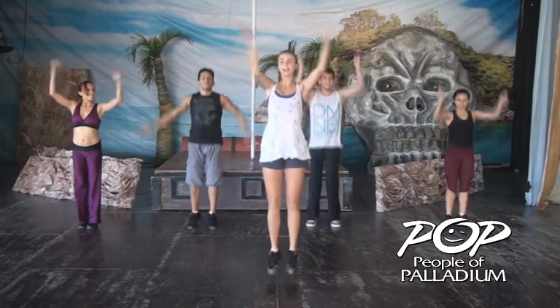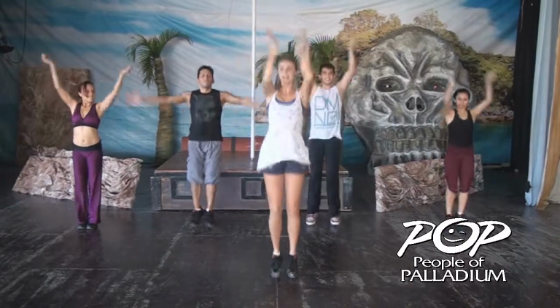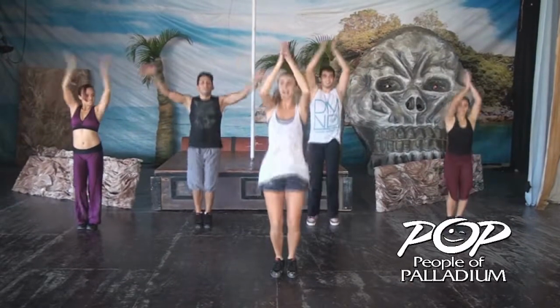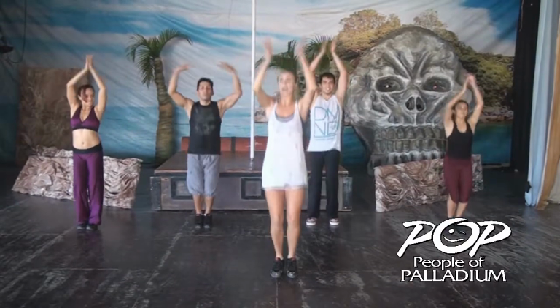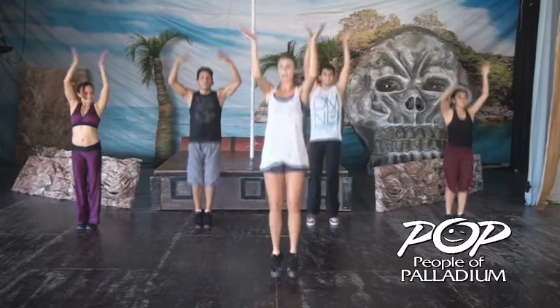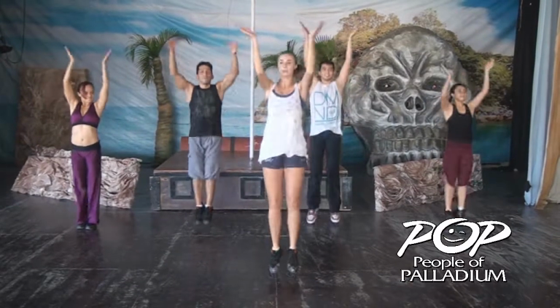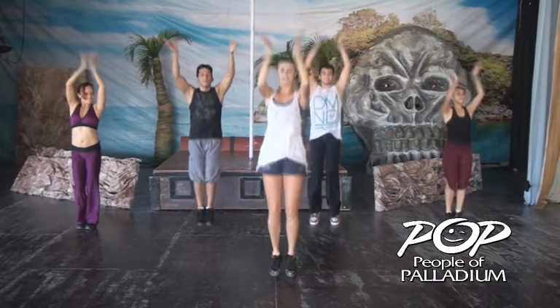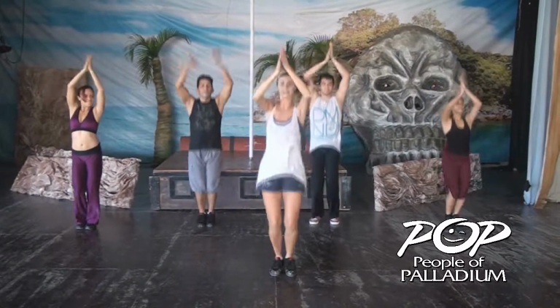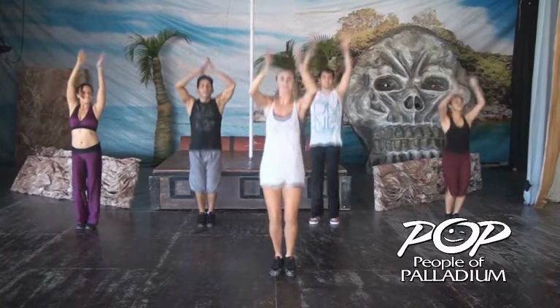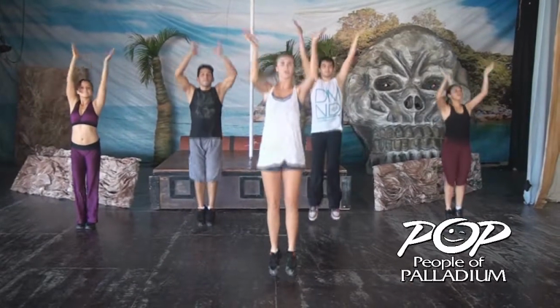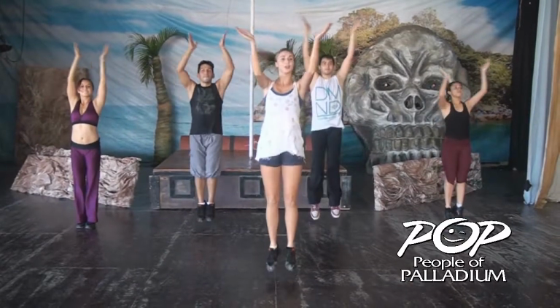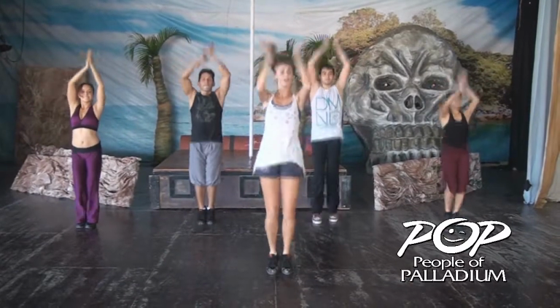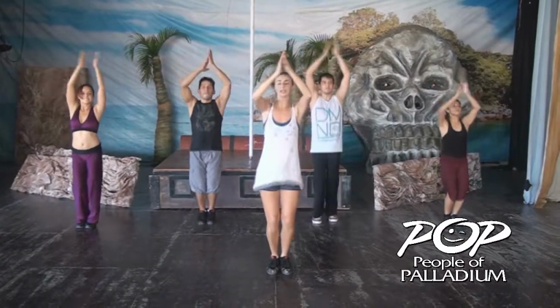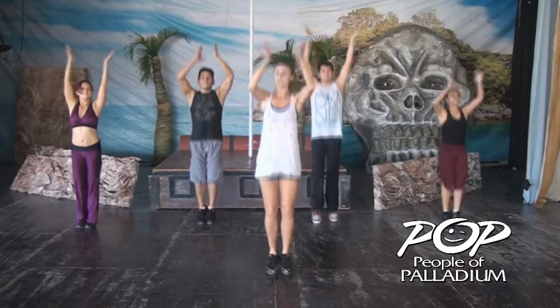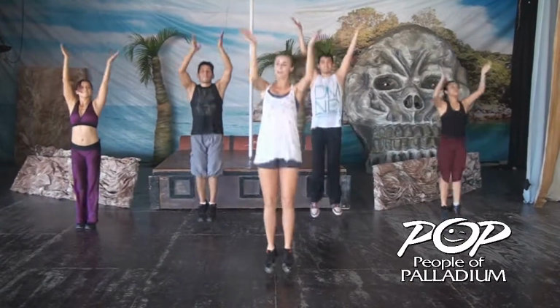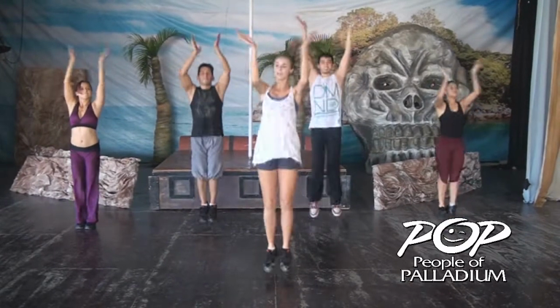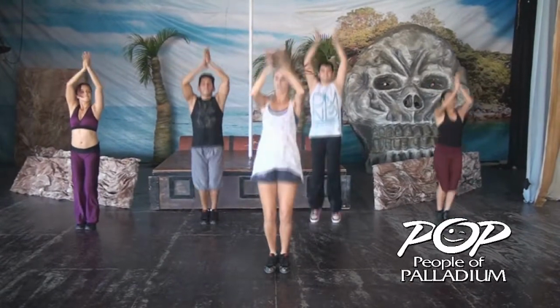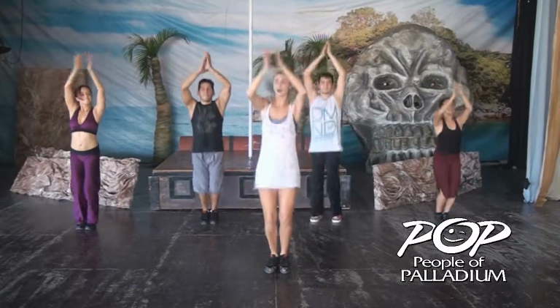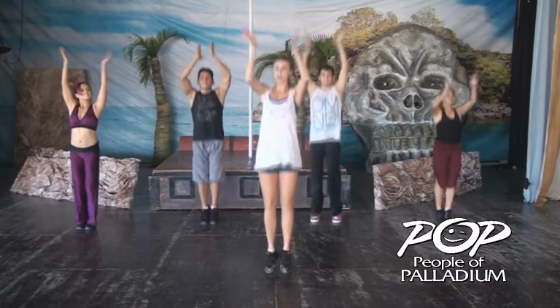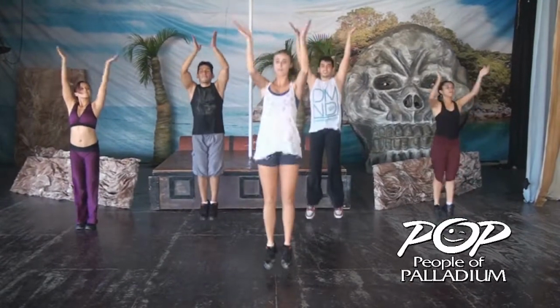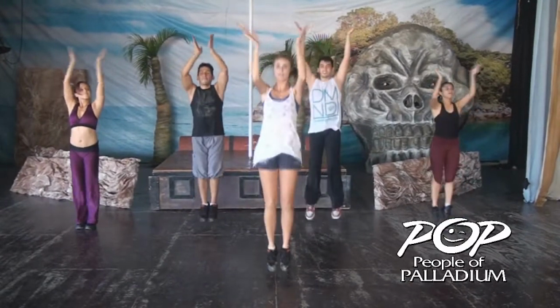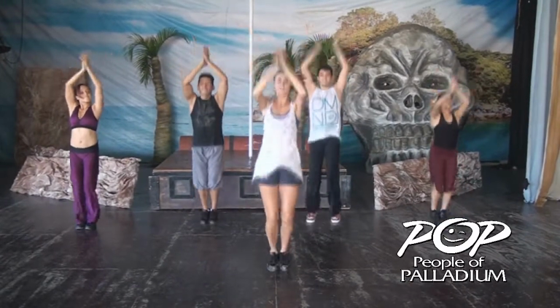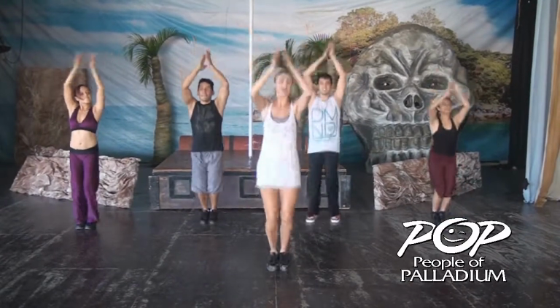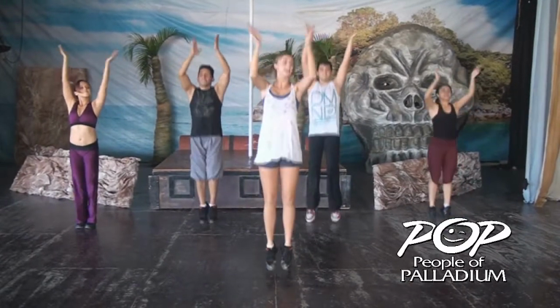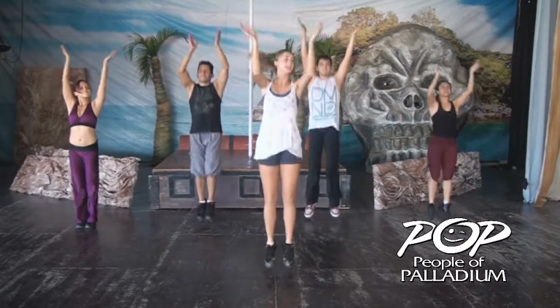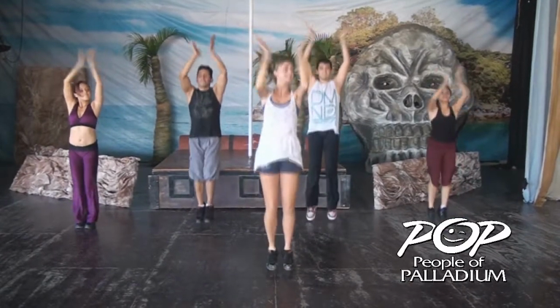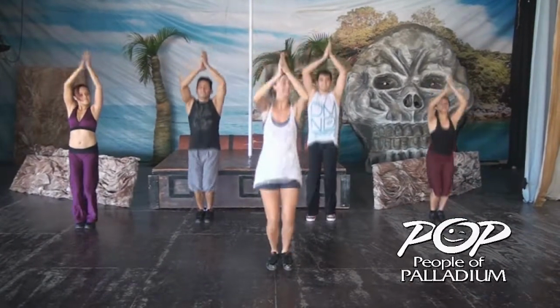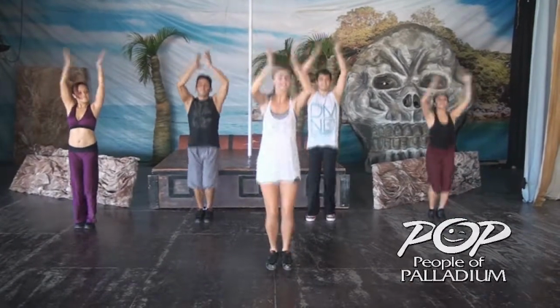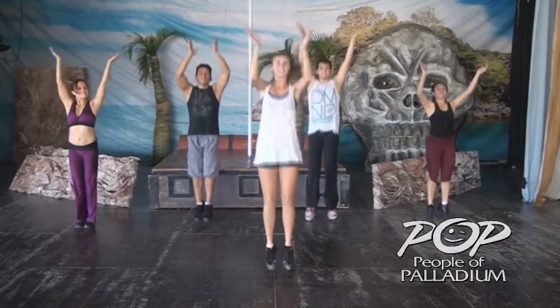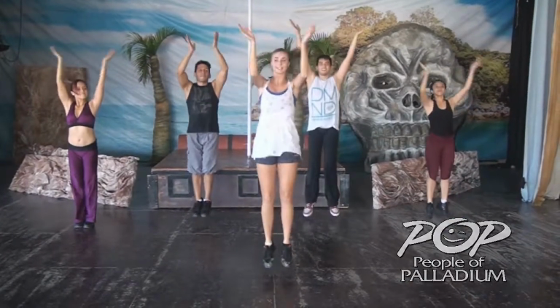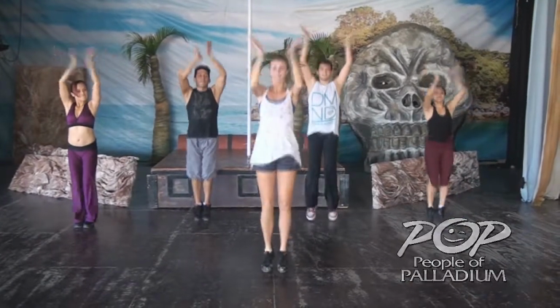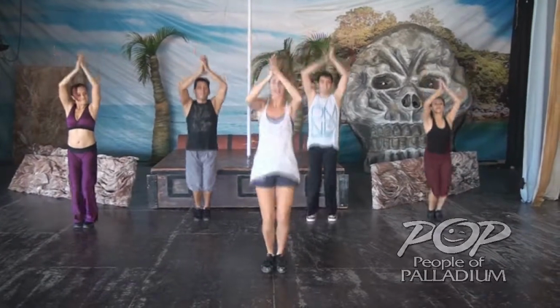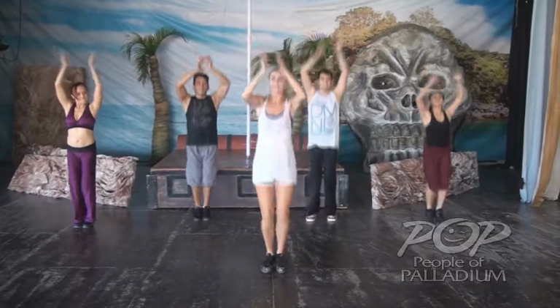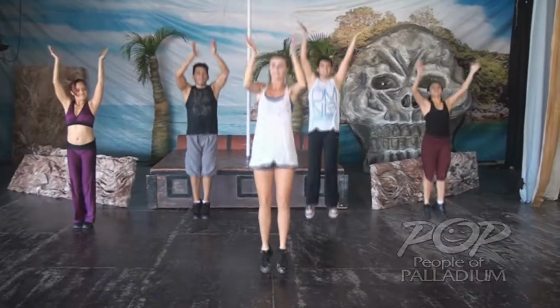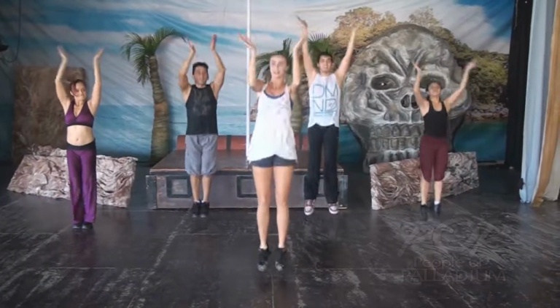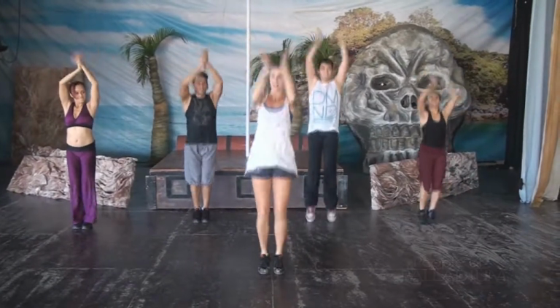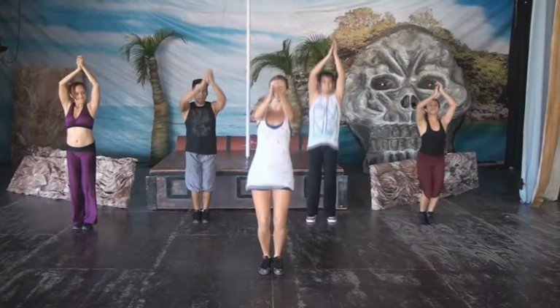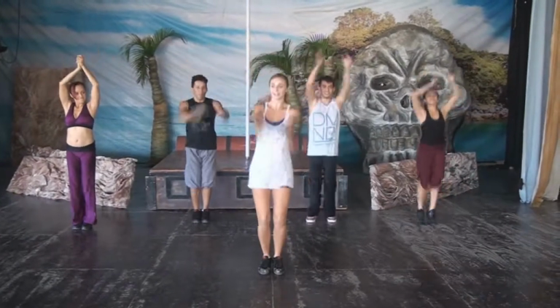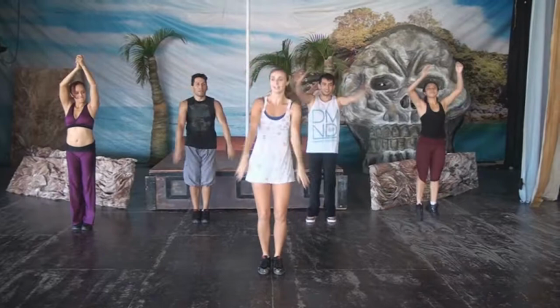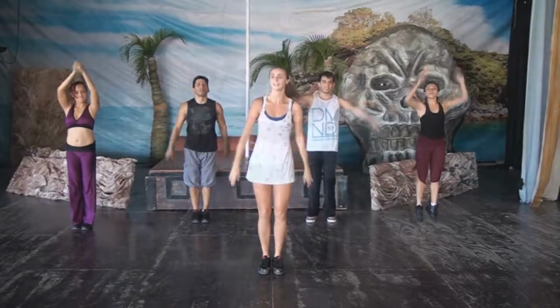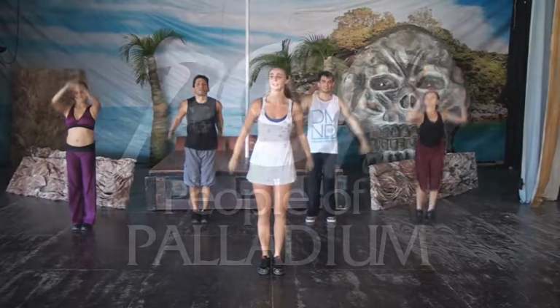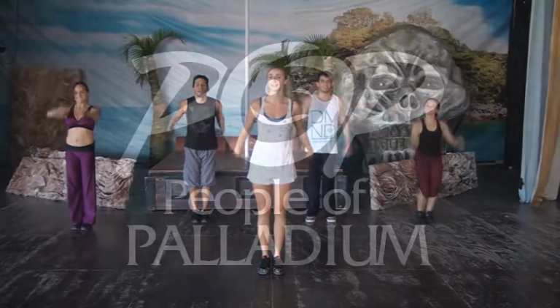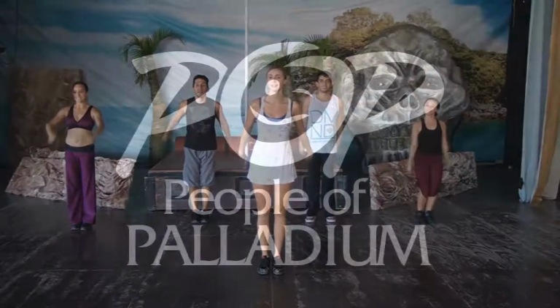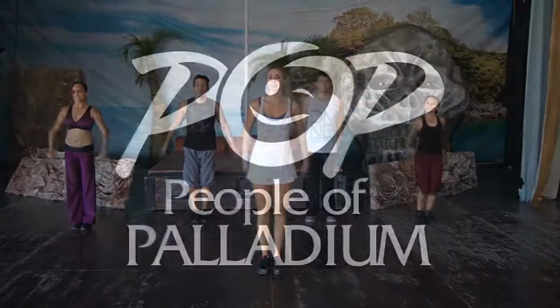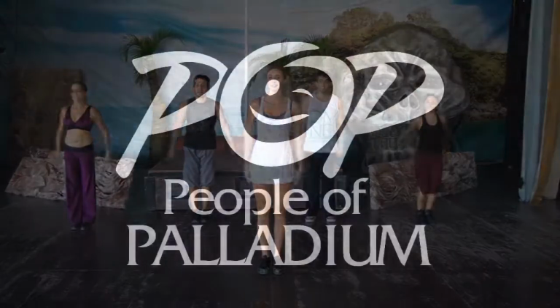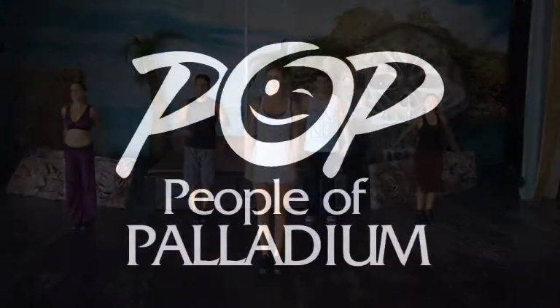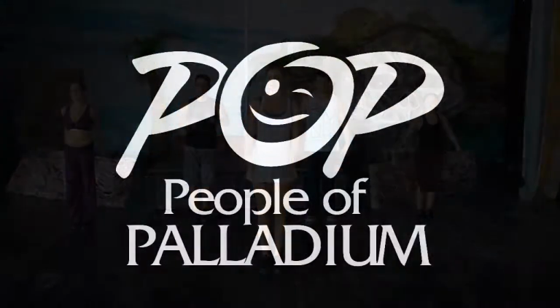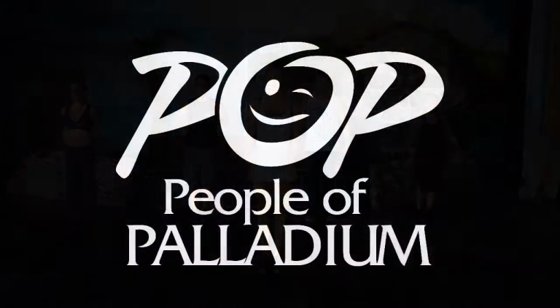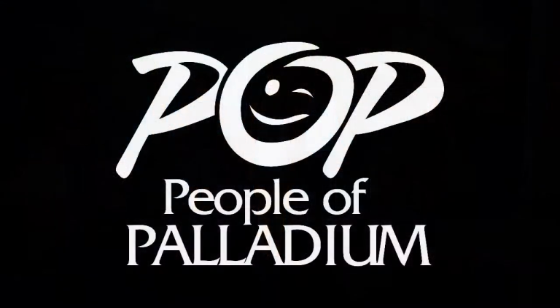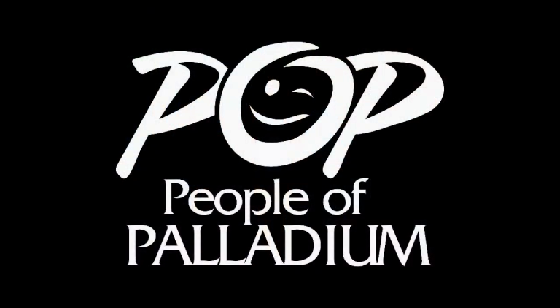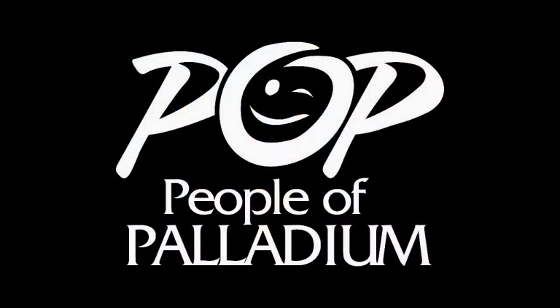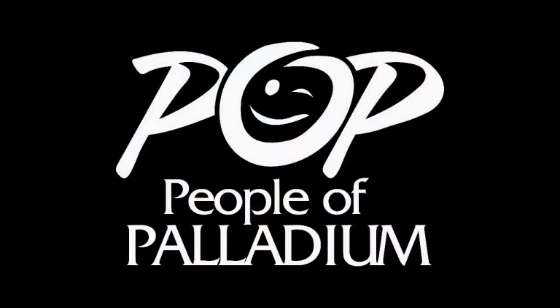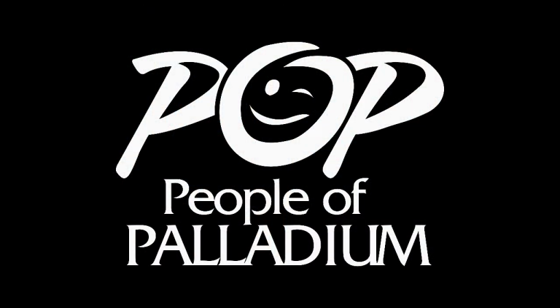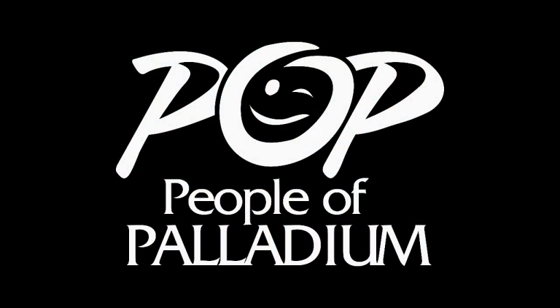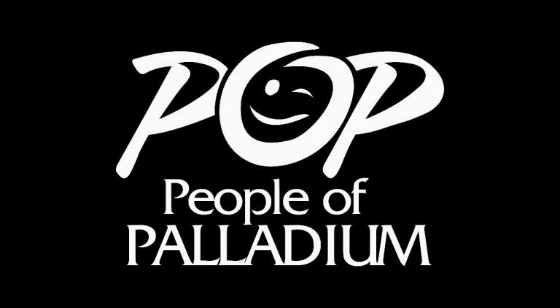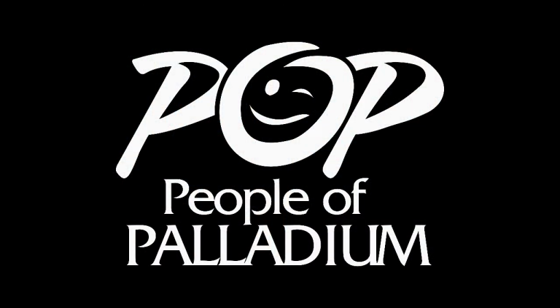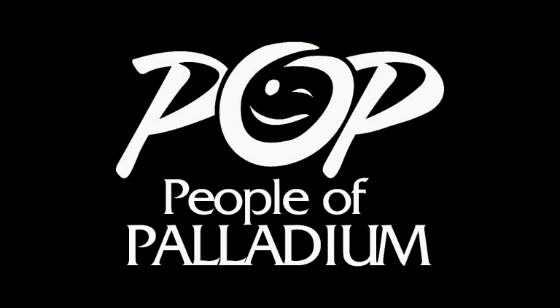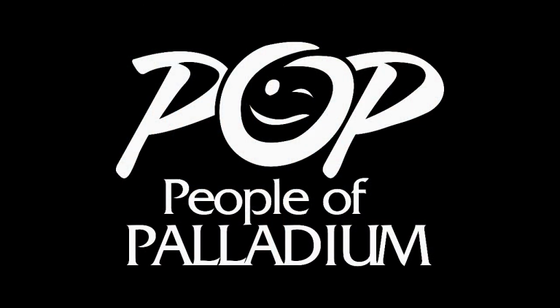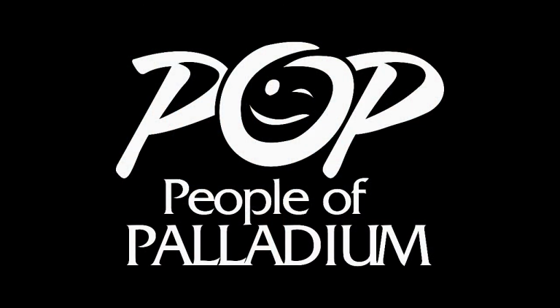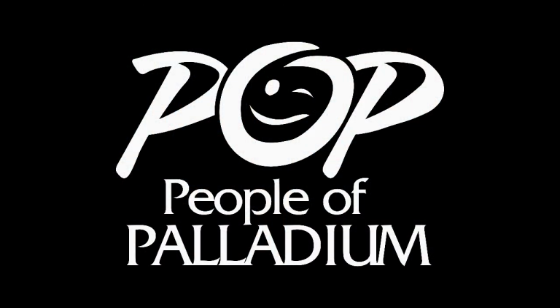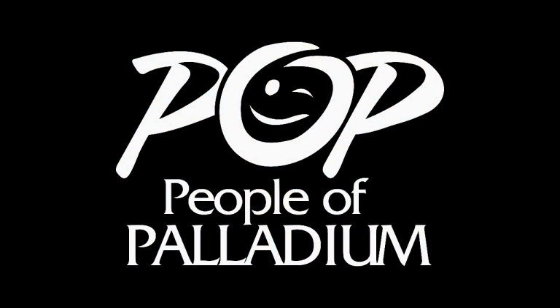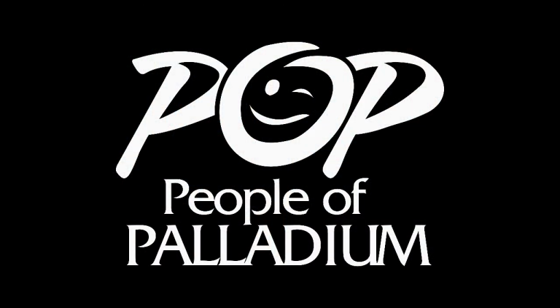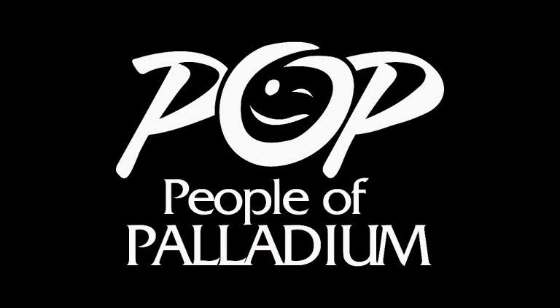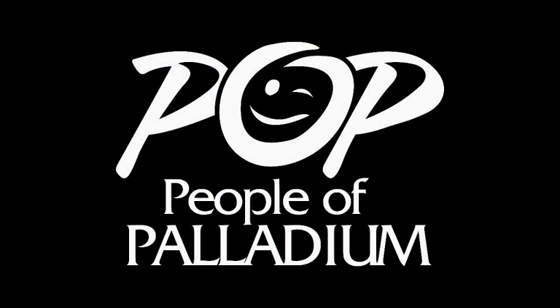Up, up, up, up, and clap. Three, two, four, five, six, seven, eight. Thank you.